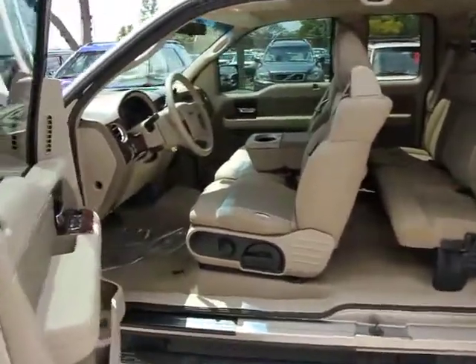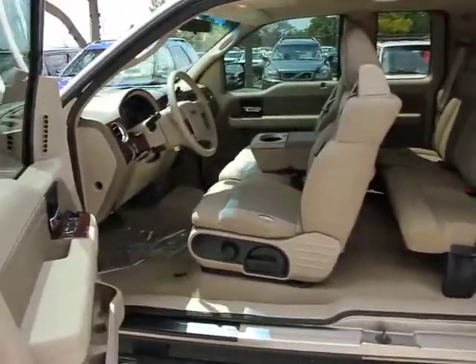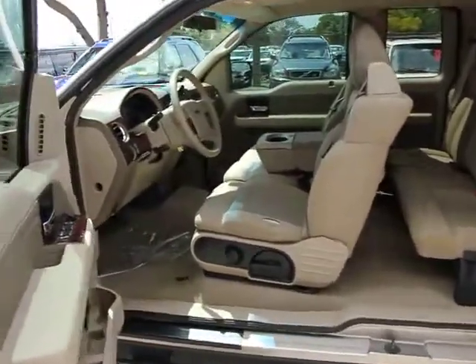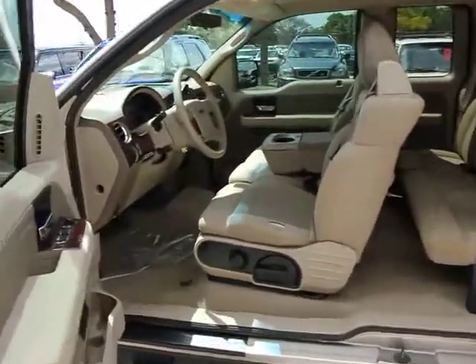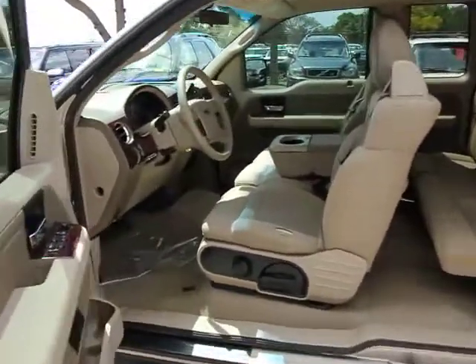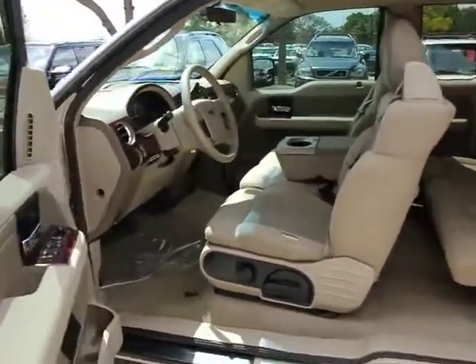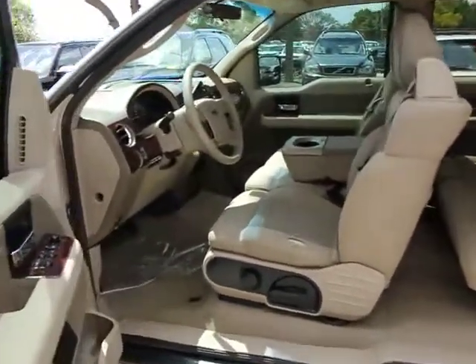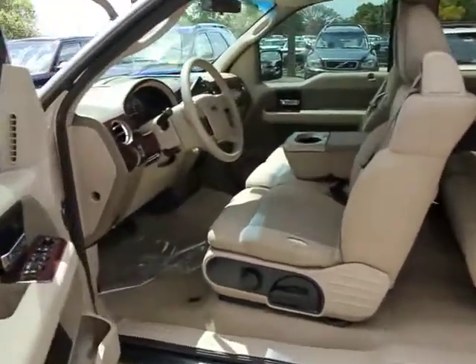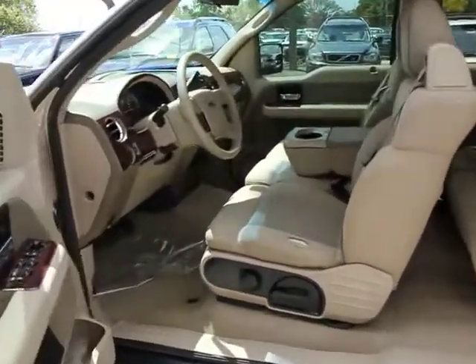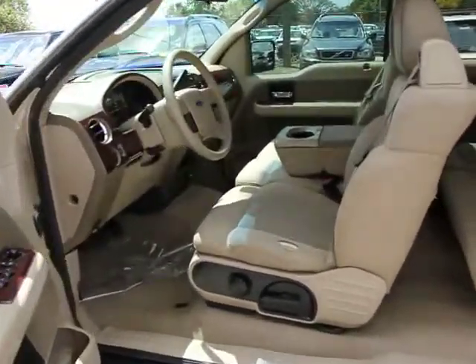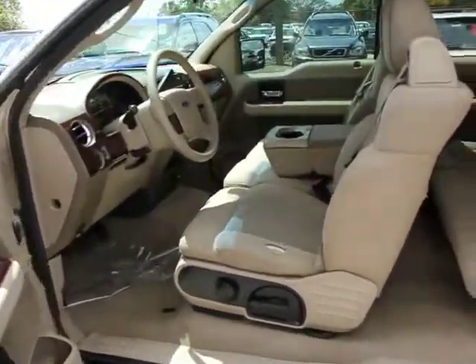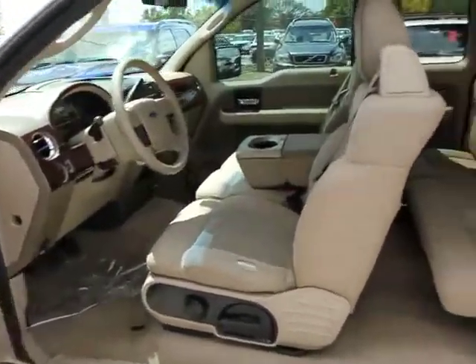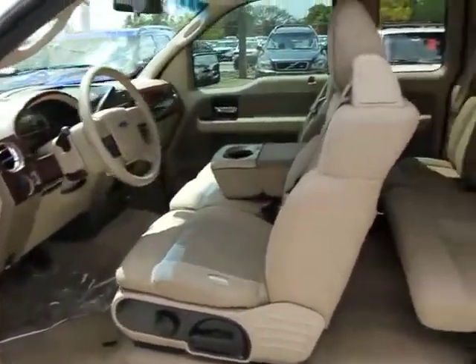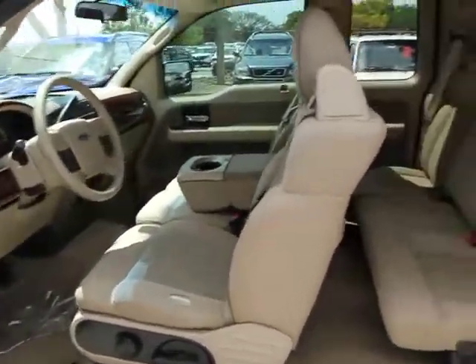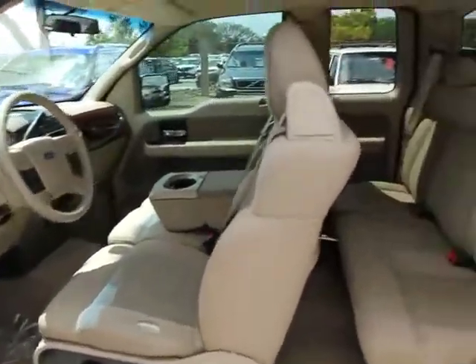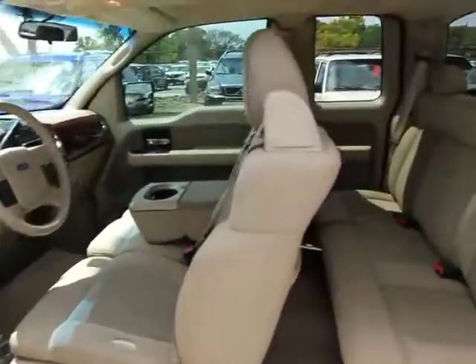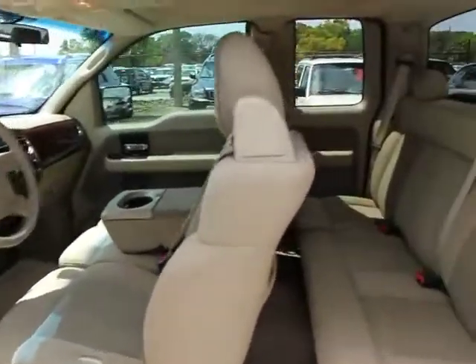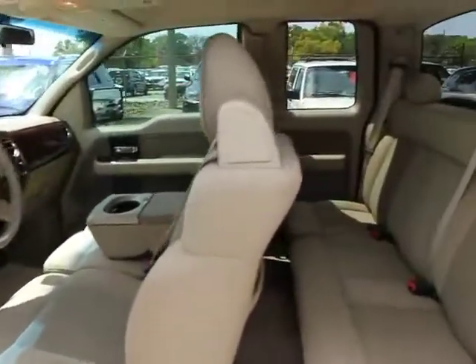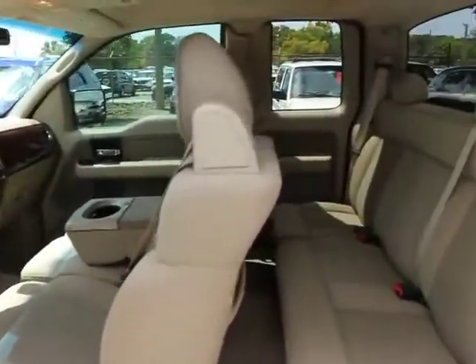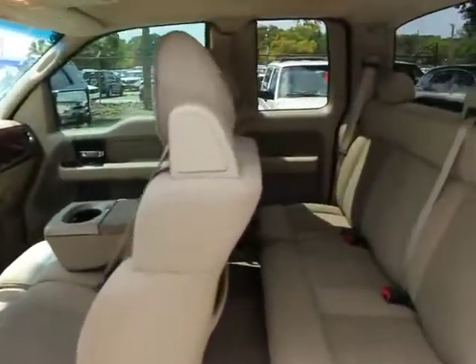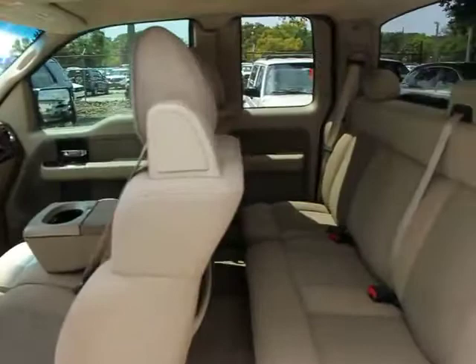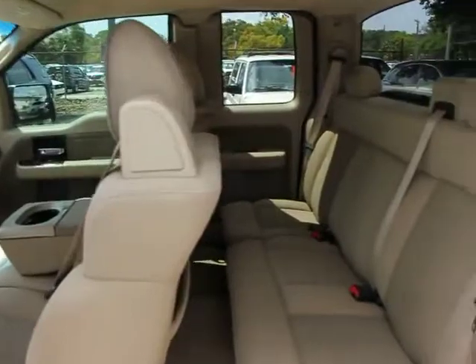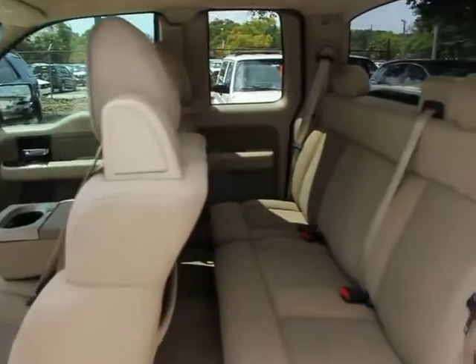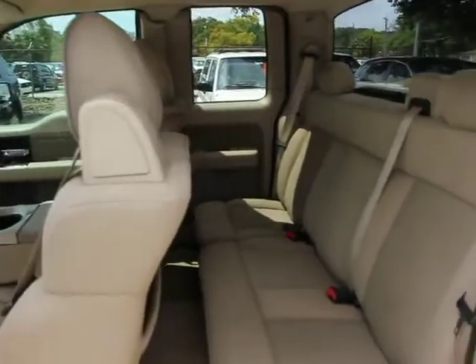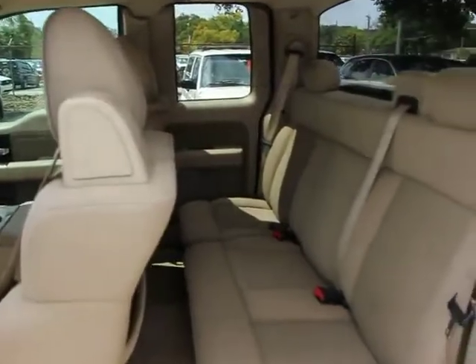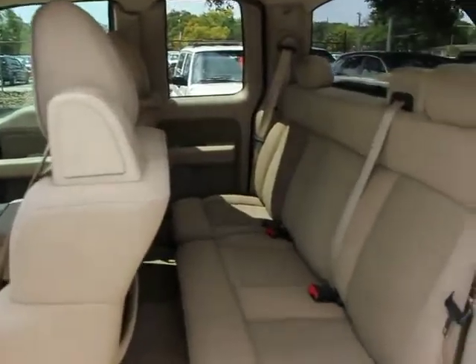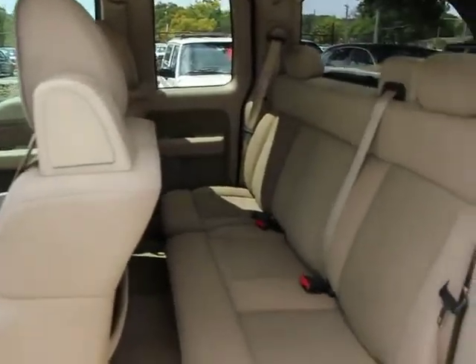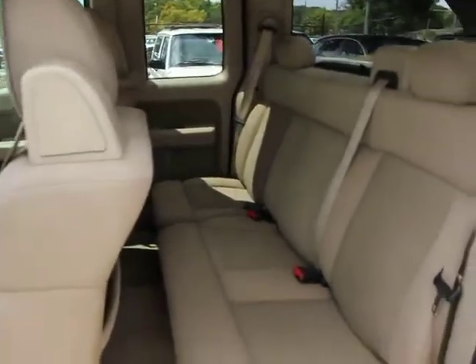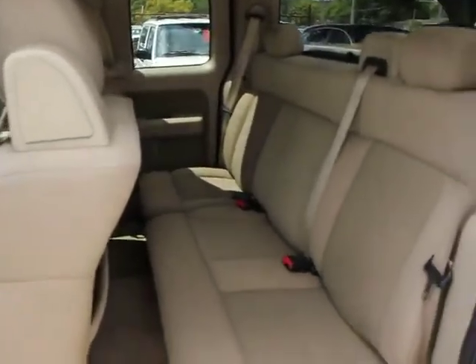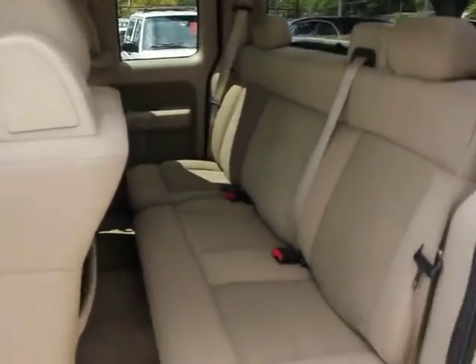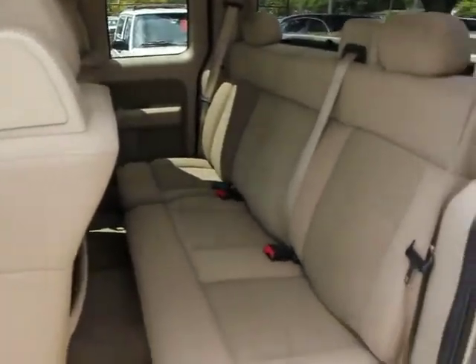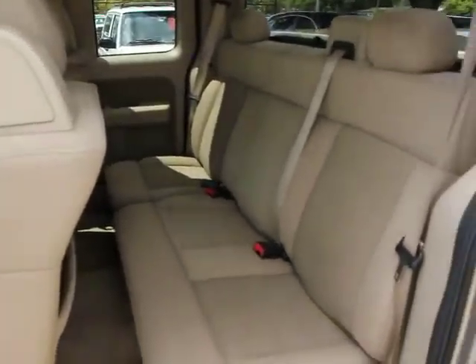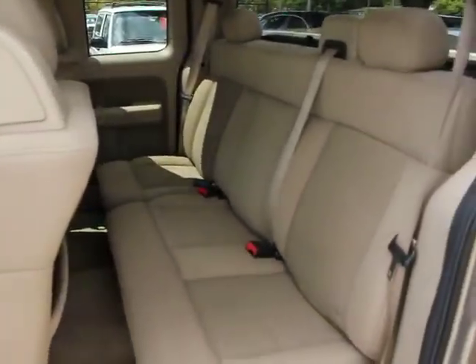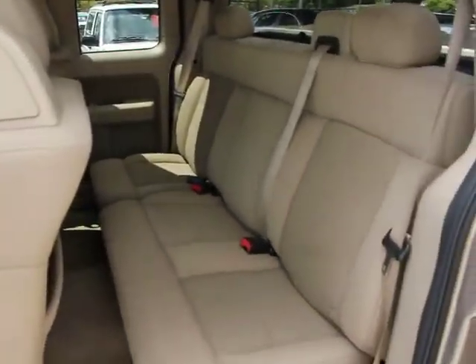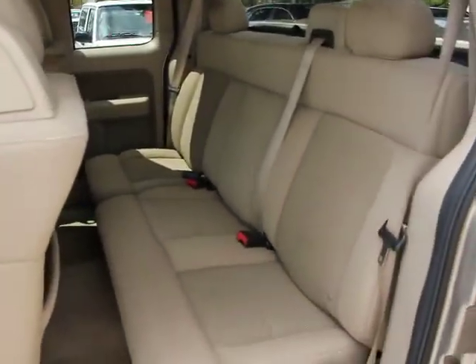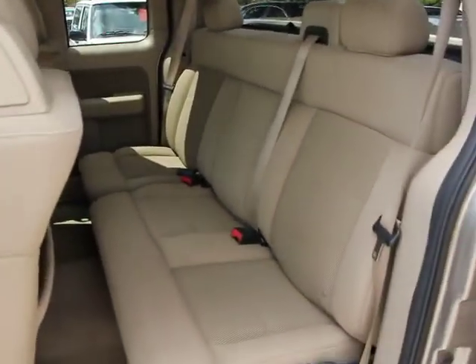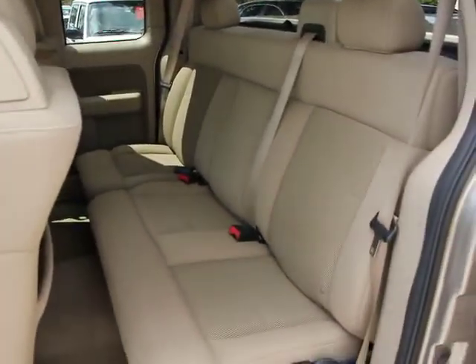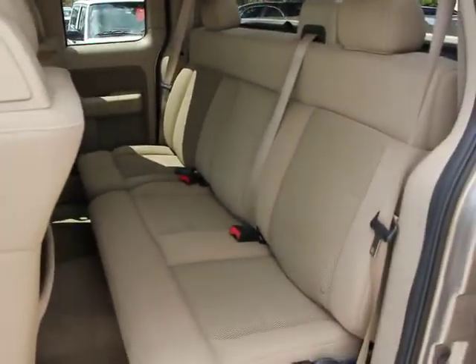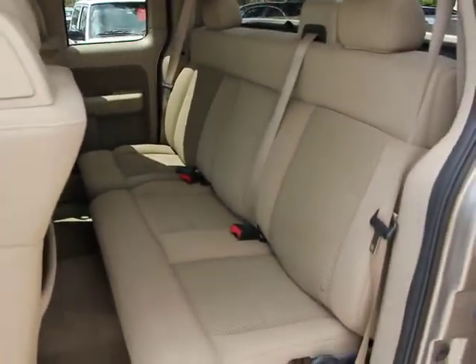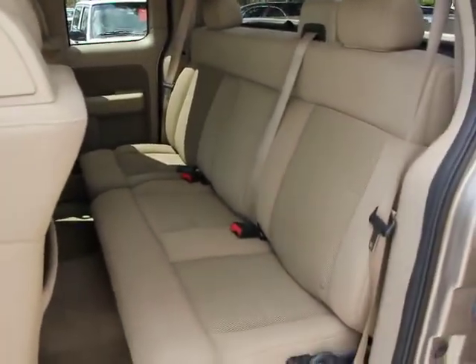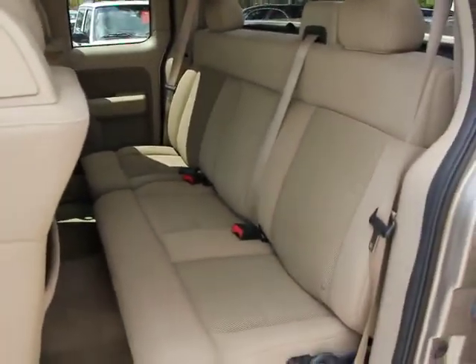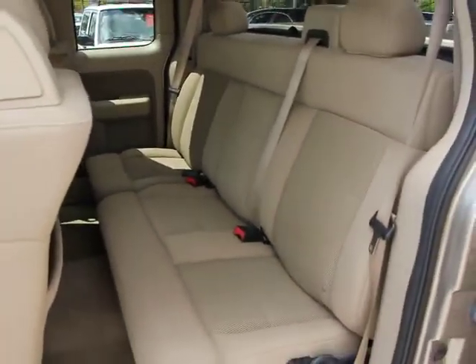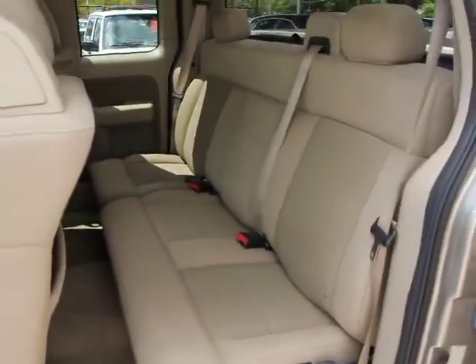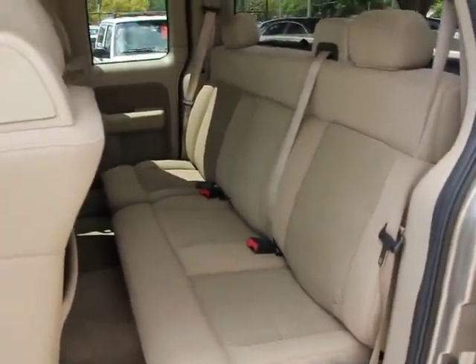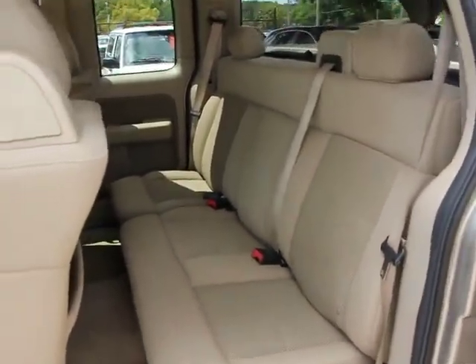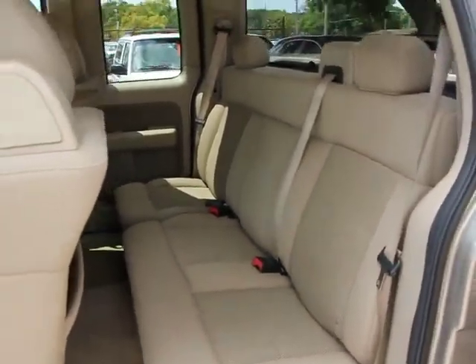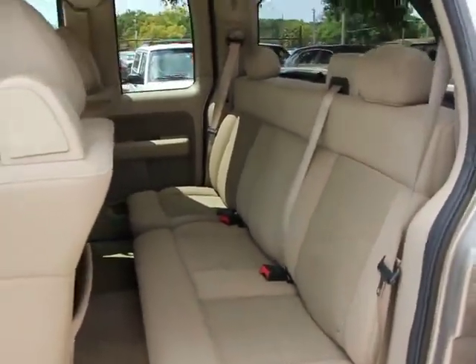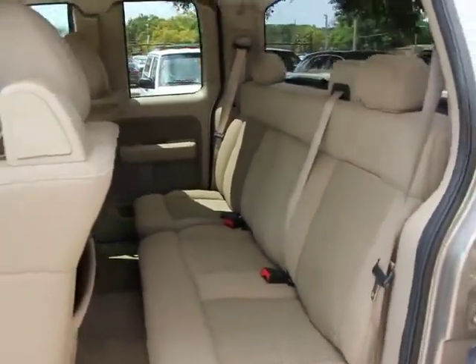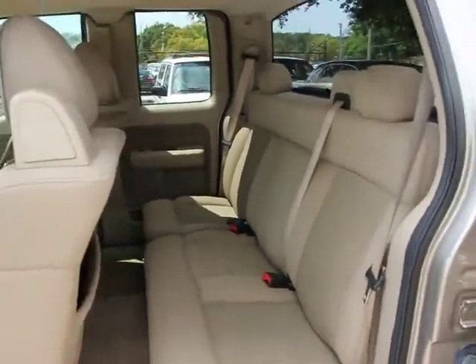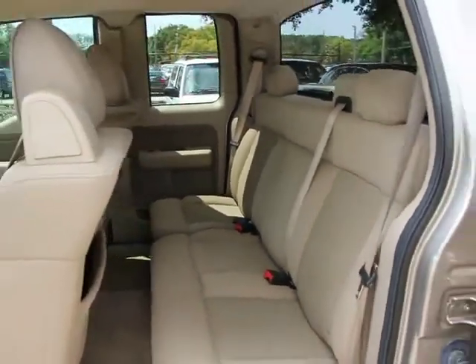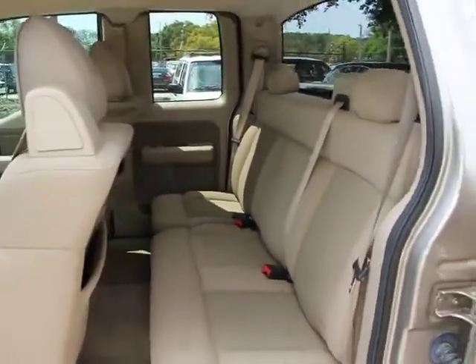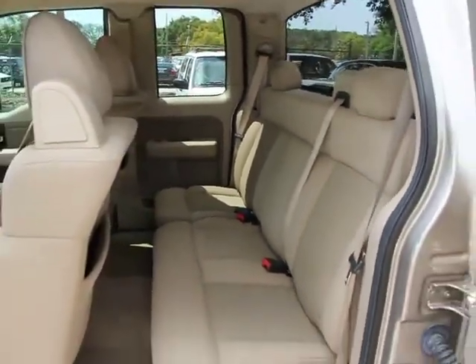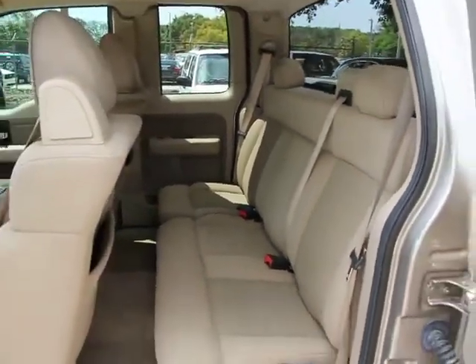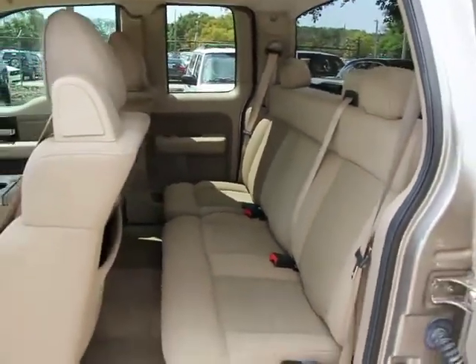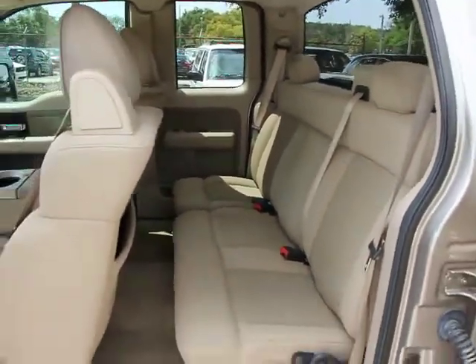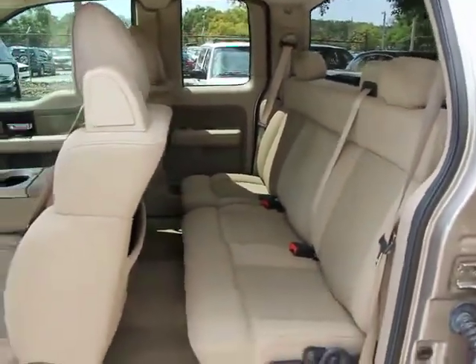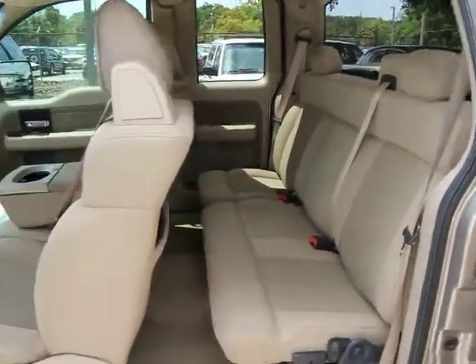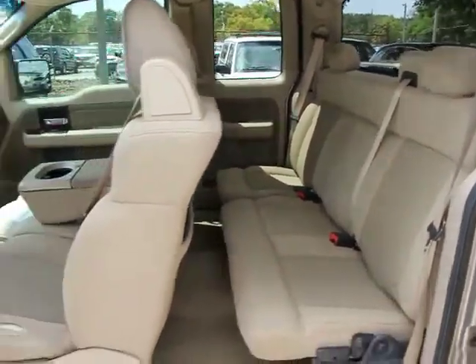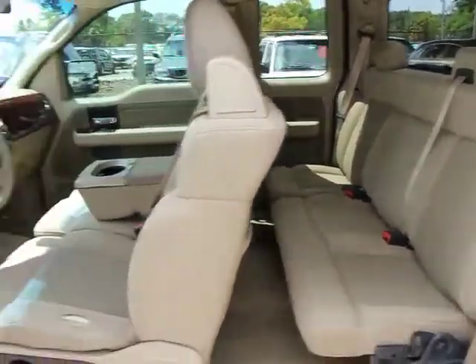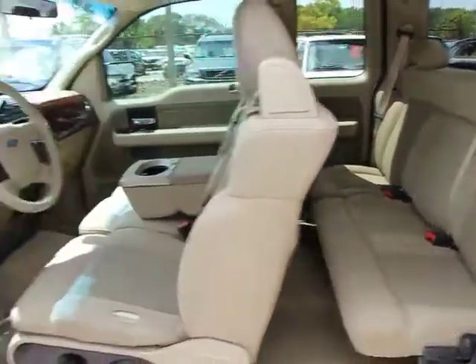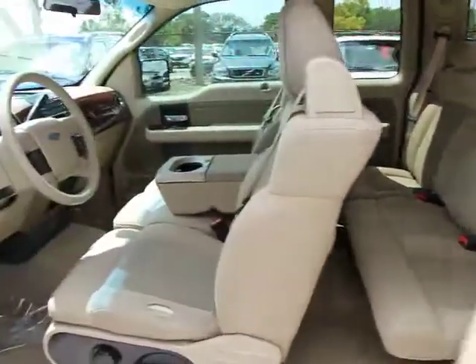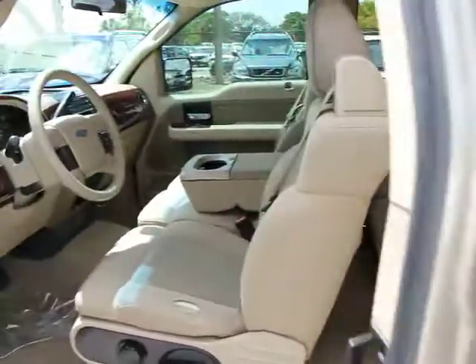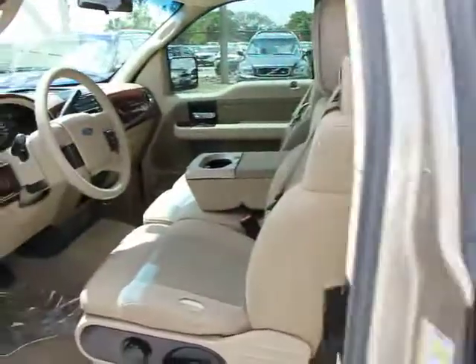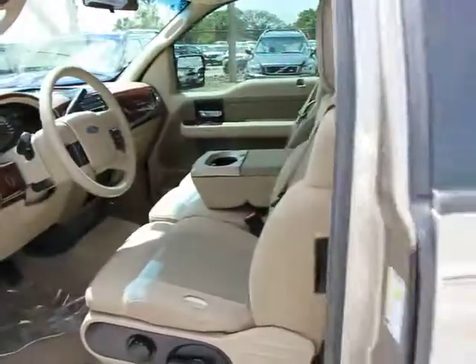PATS, fog lamps, front stabilizer bar, interval wipers, tachometer, power driver seat, map lights.